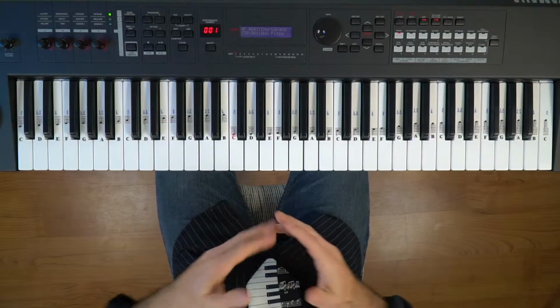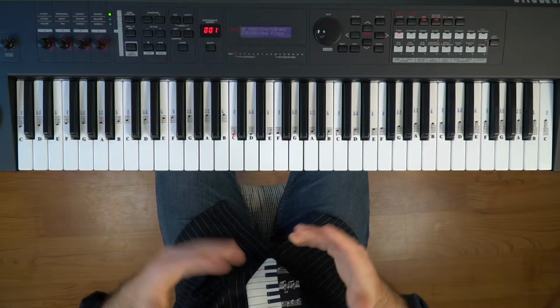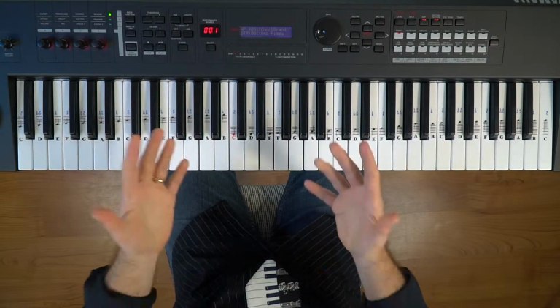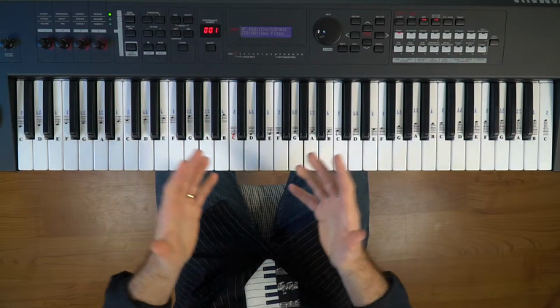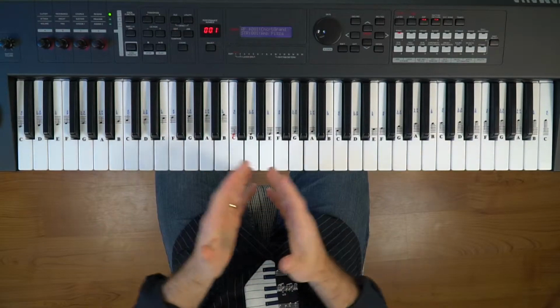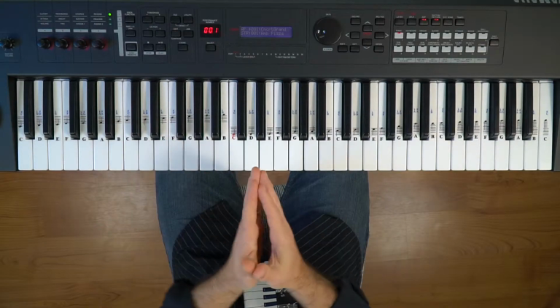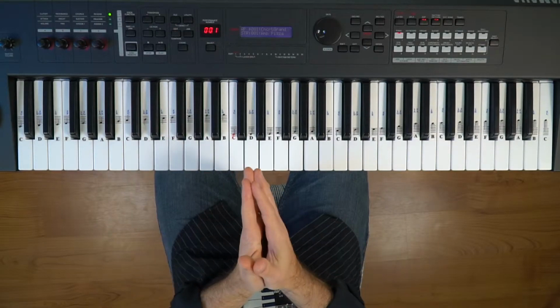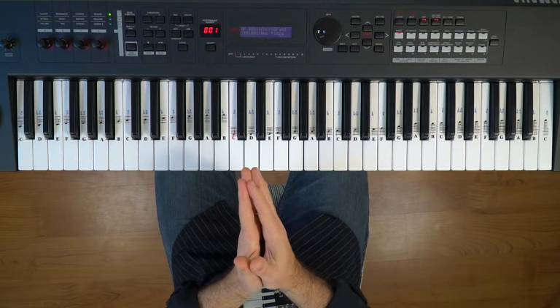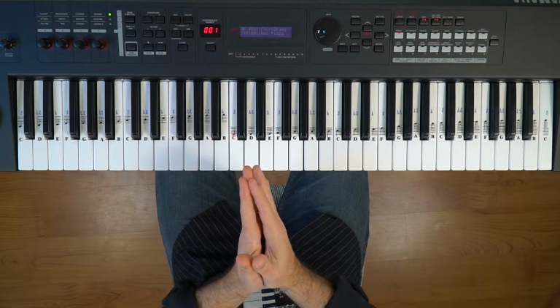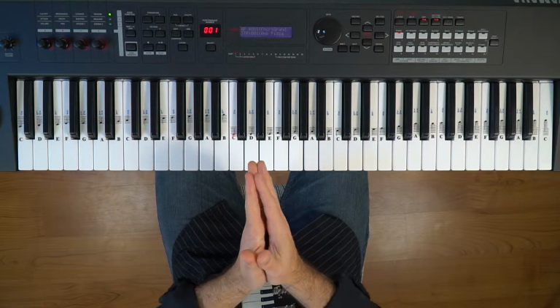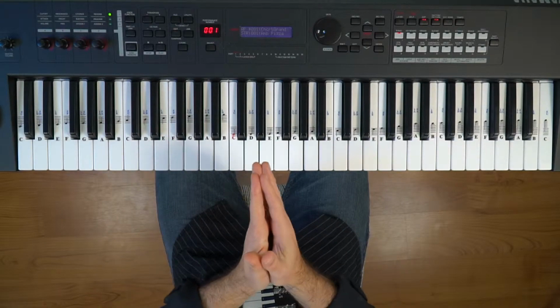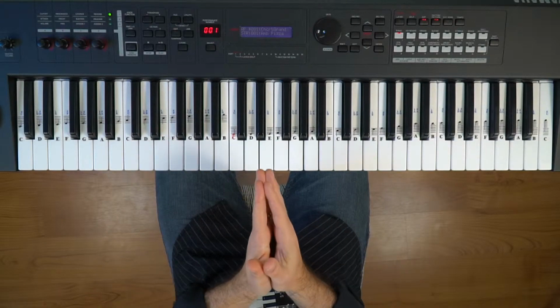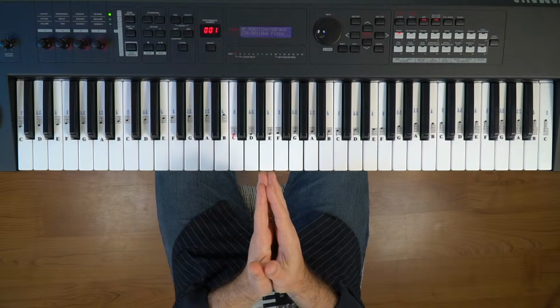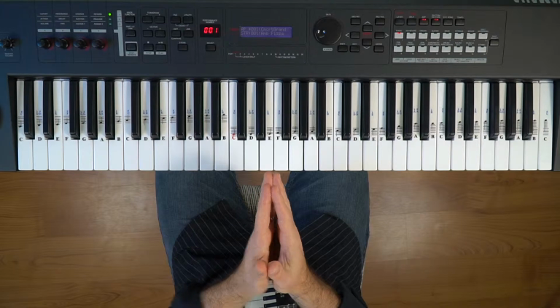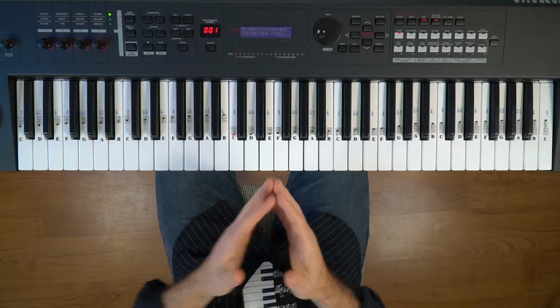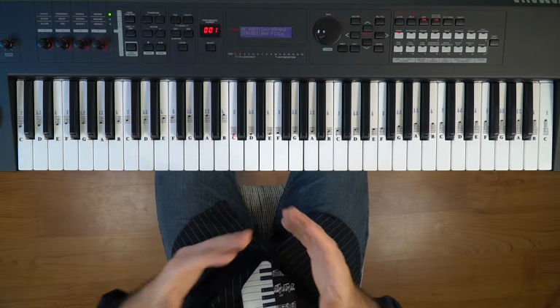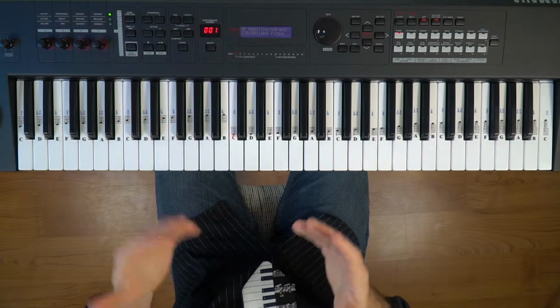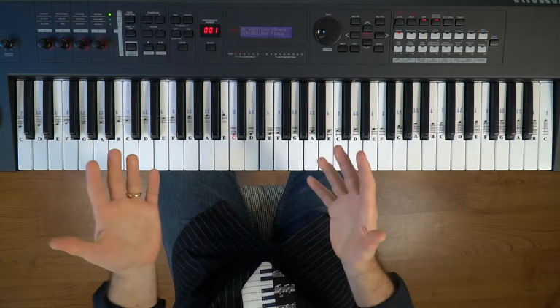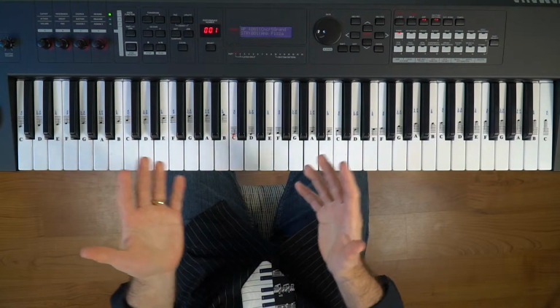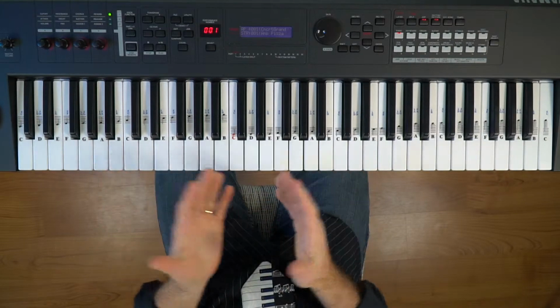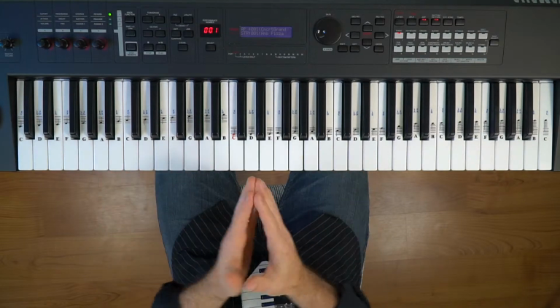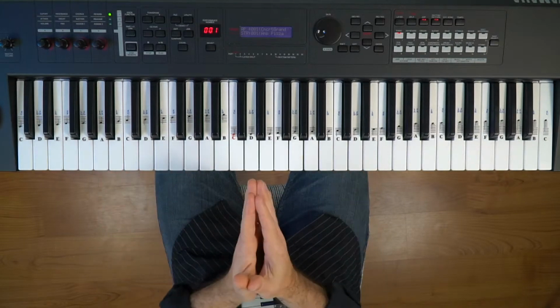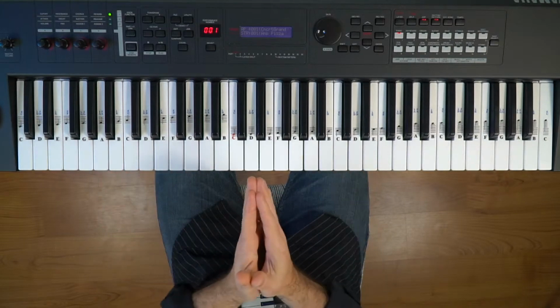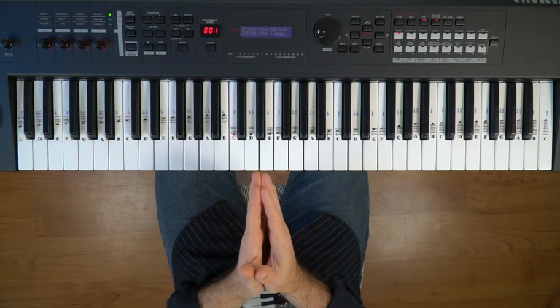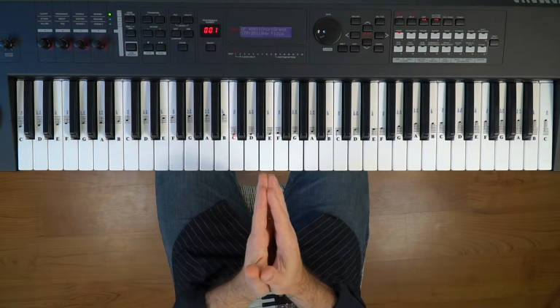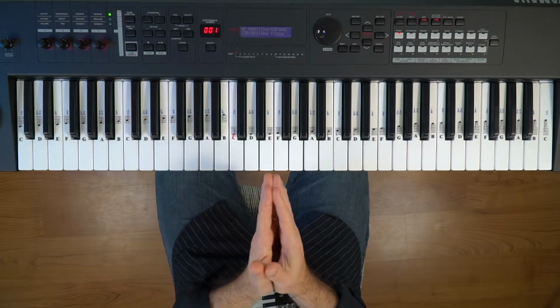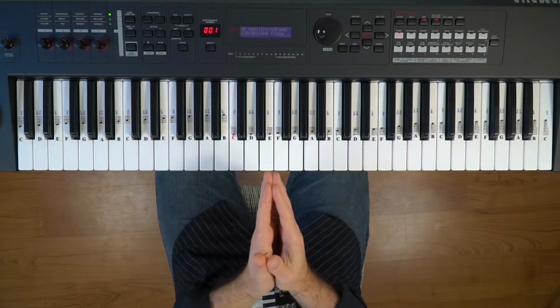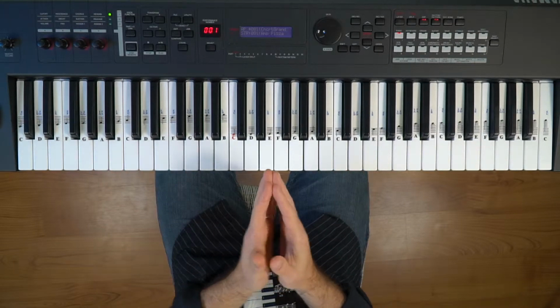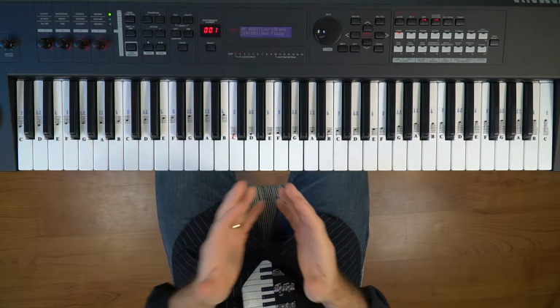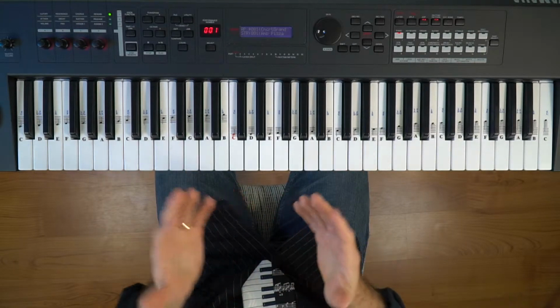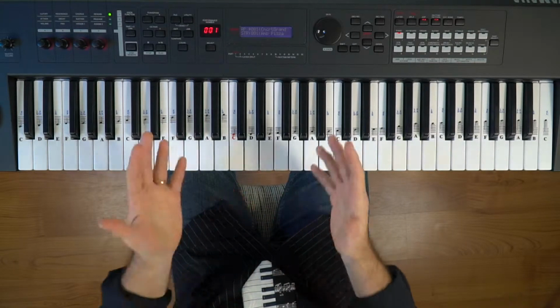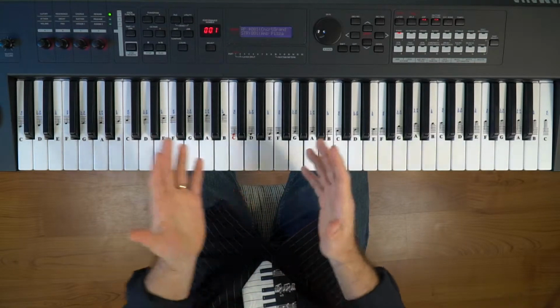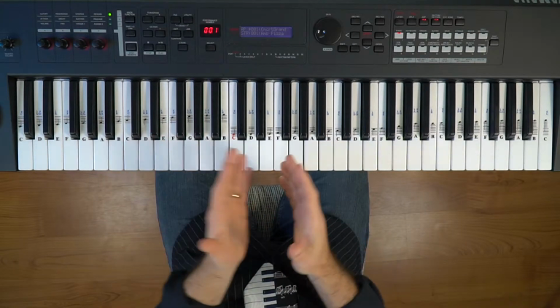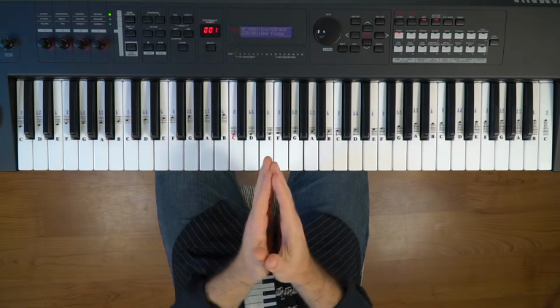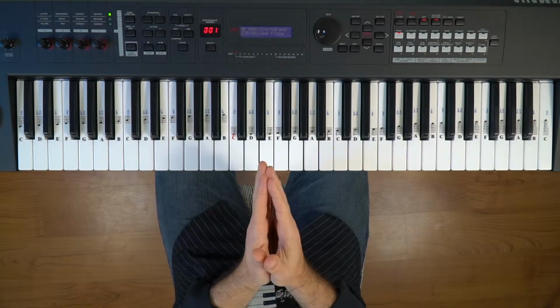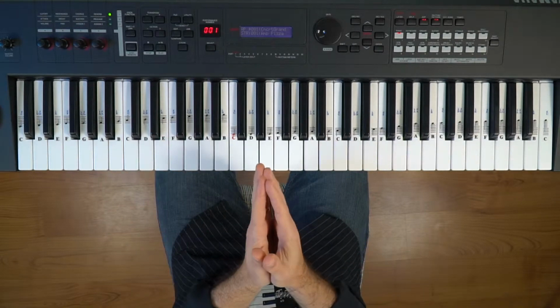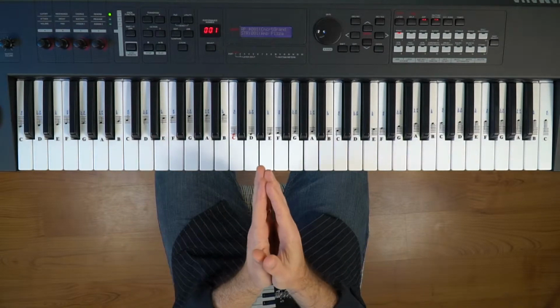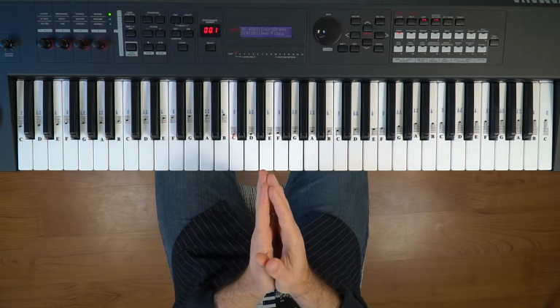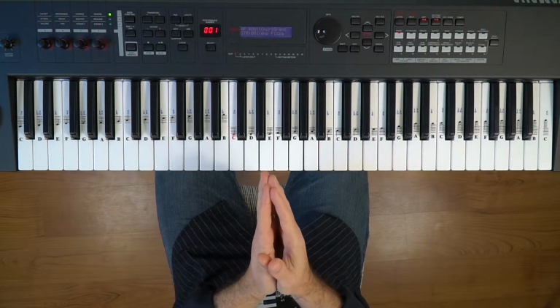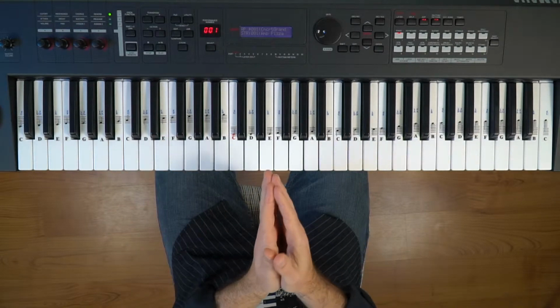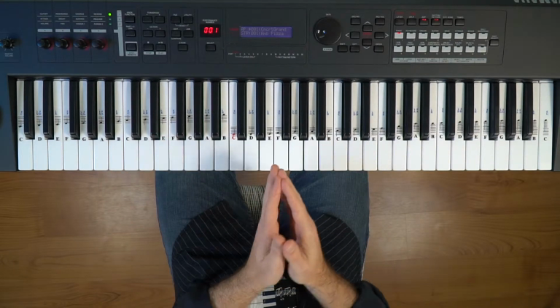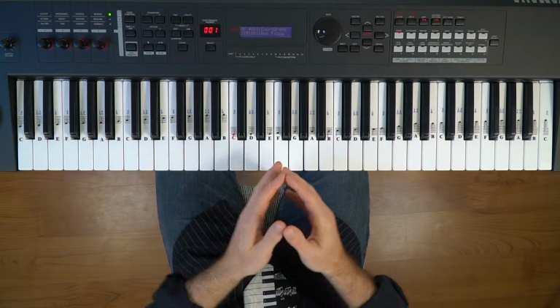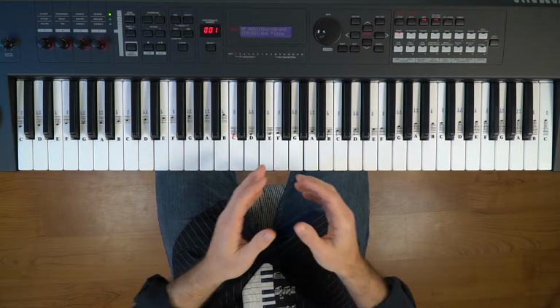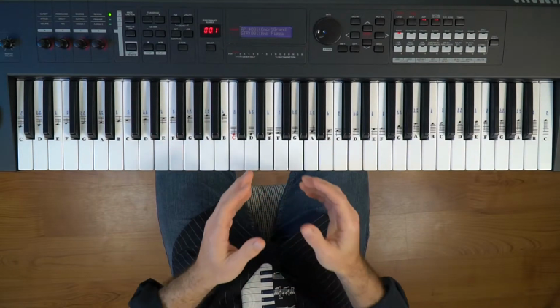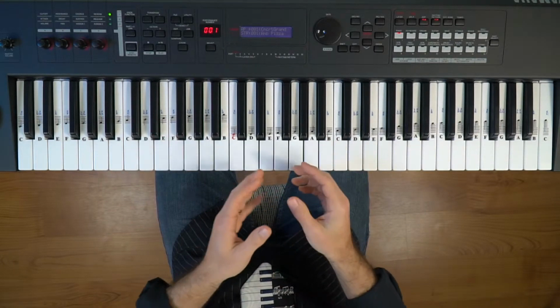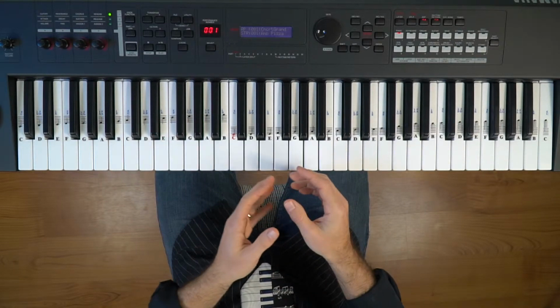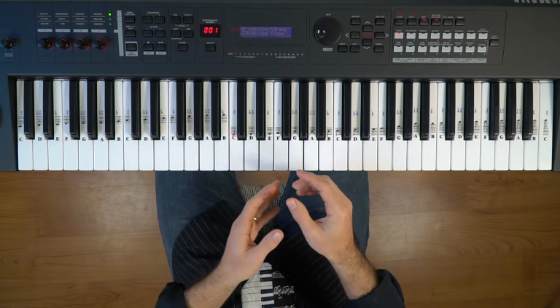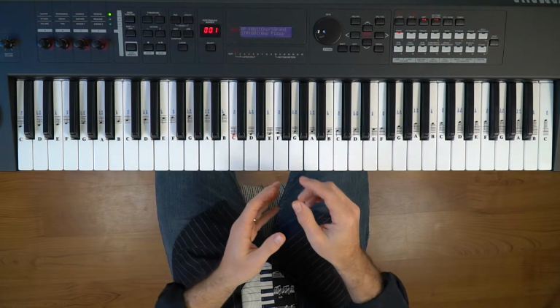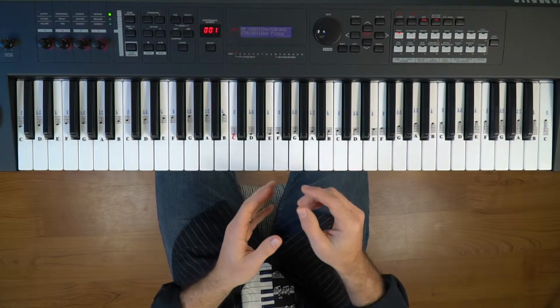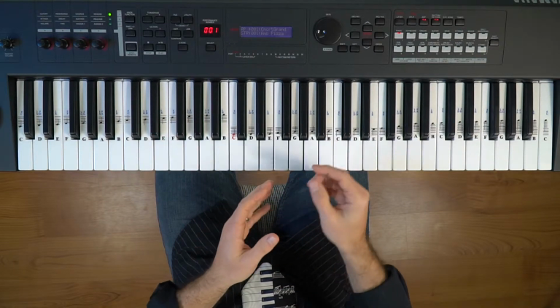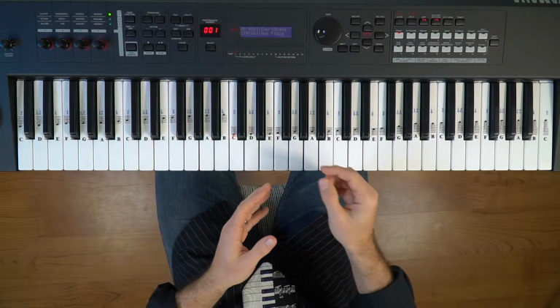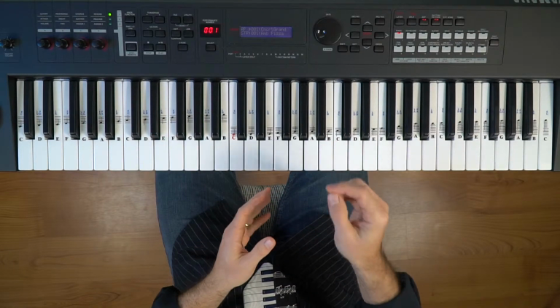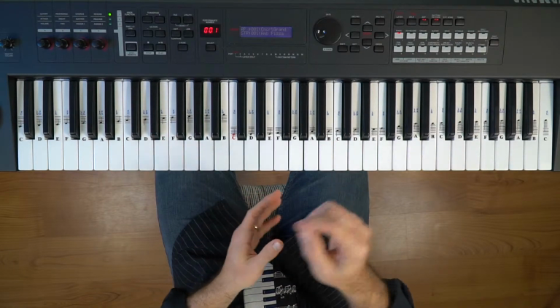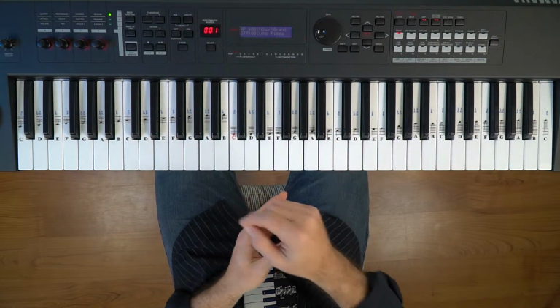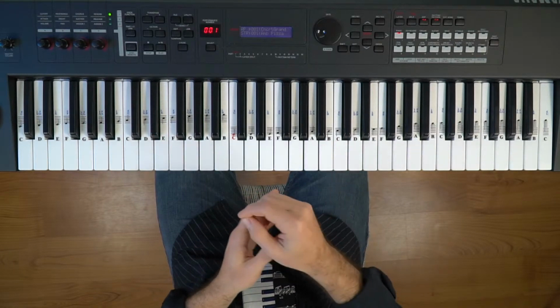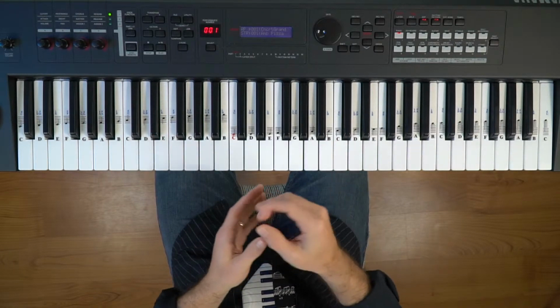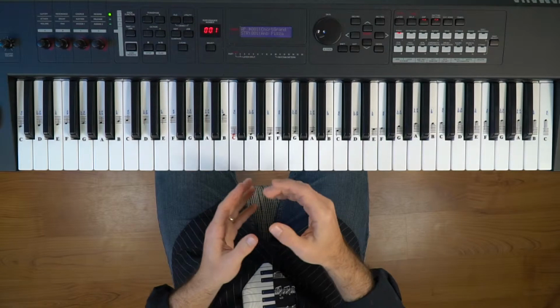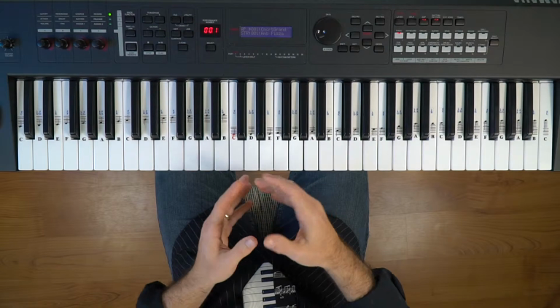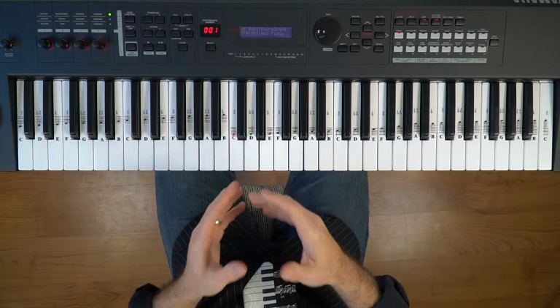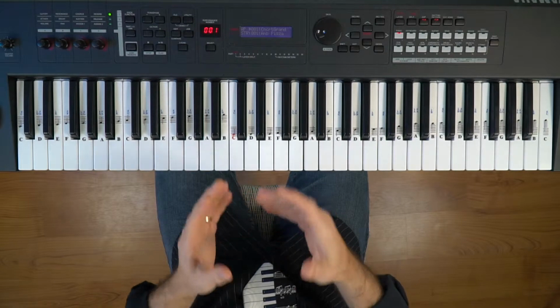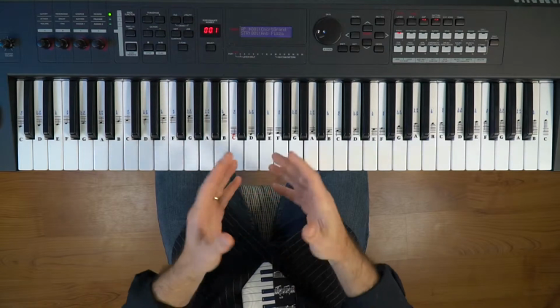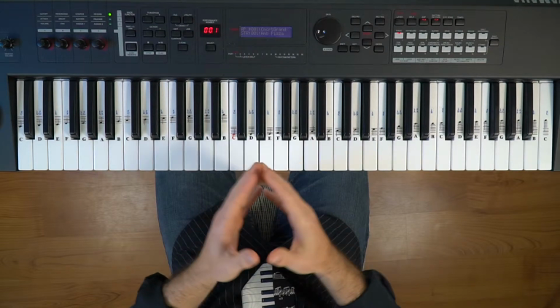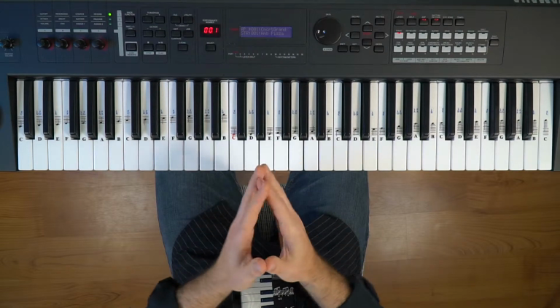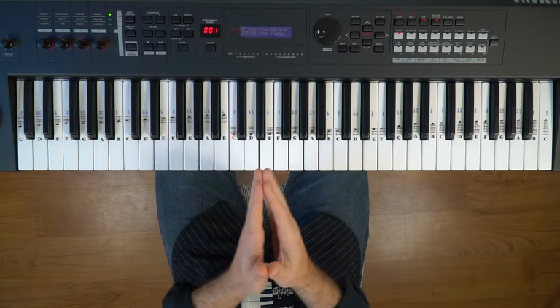Welcome back to Butterfly Piano. I'm Ed and I'm going to teach you the E major scale today and also the C-sharp minor scale related to it.